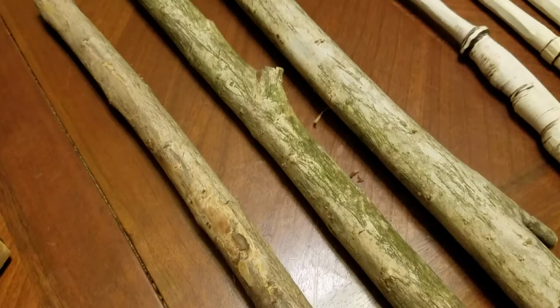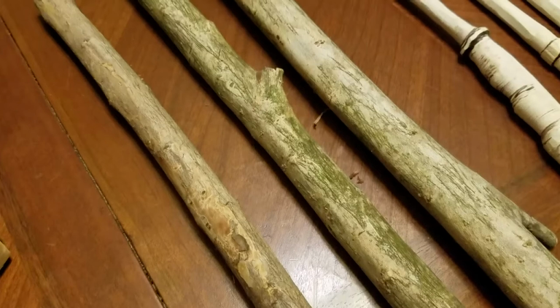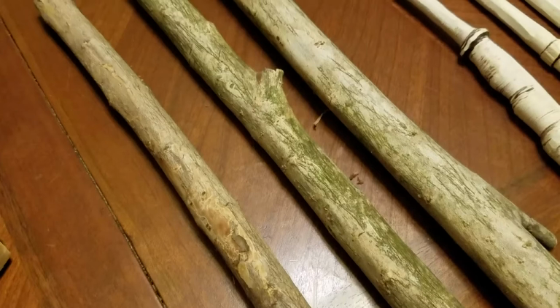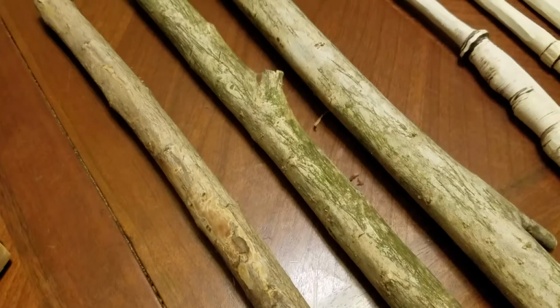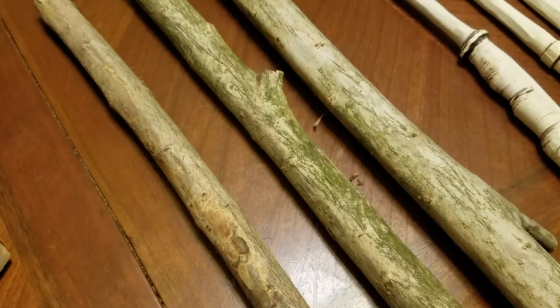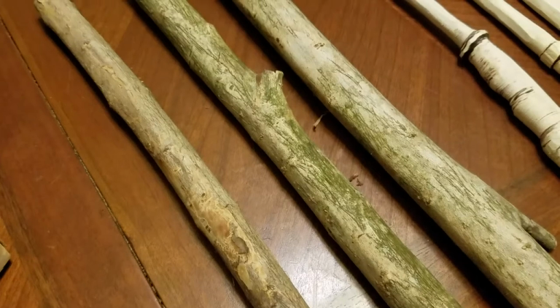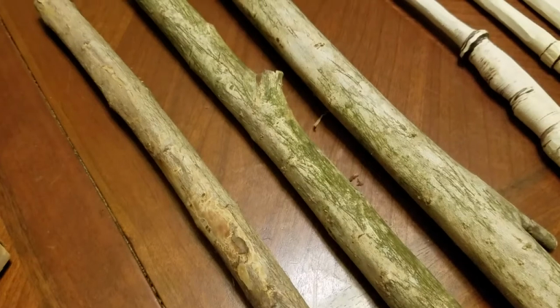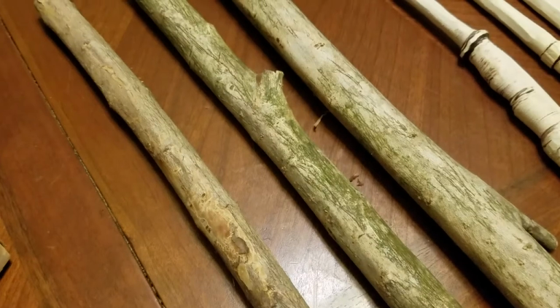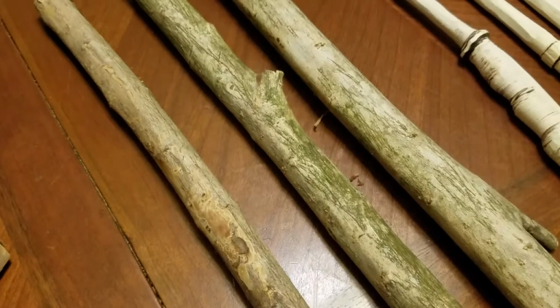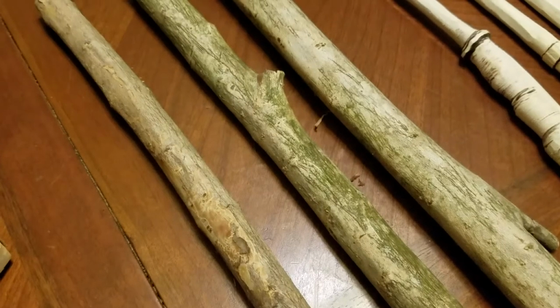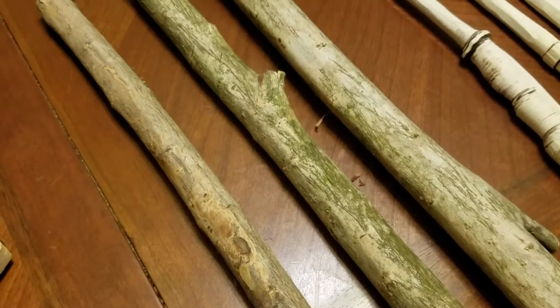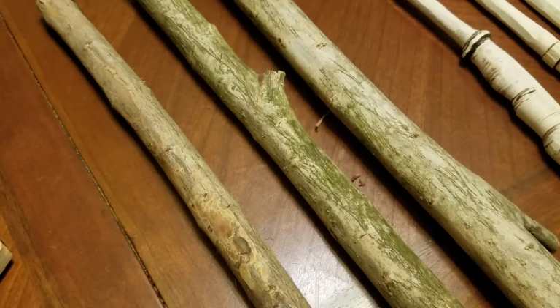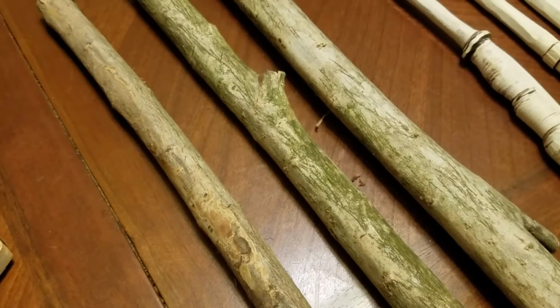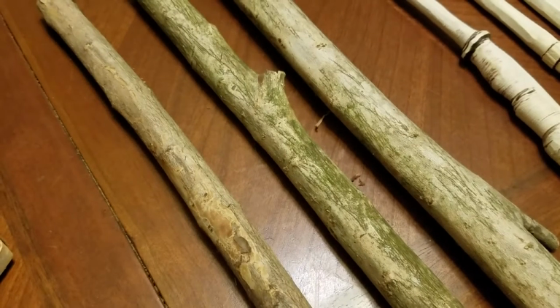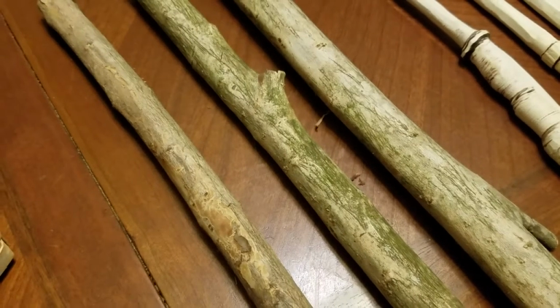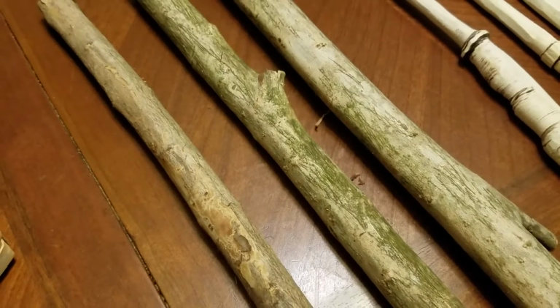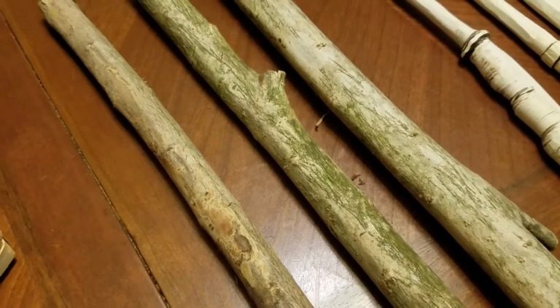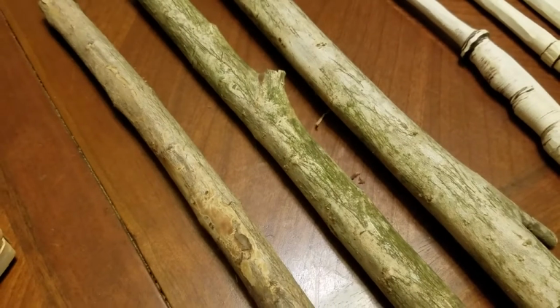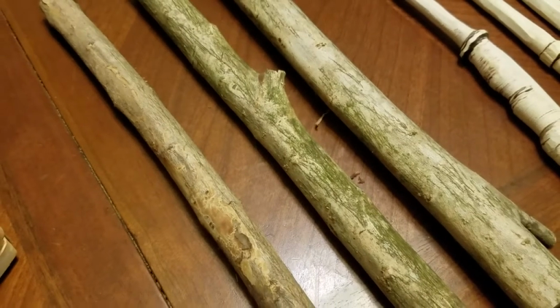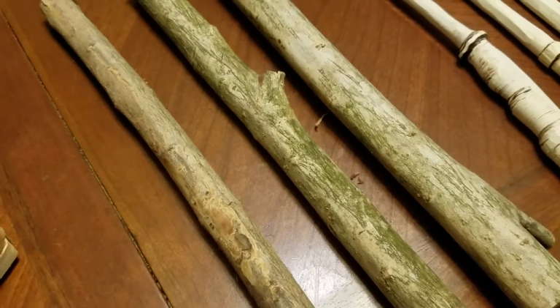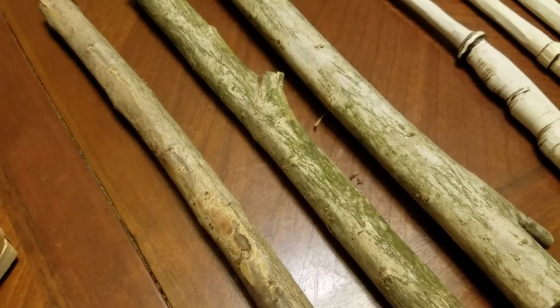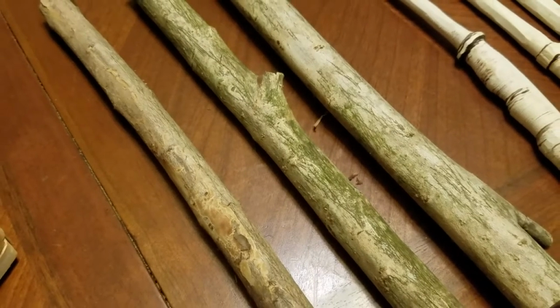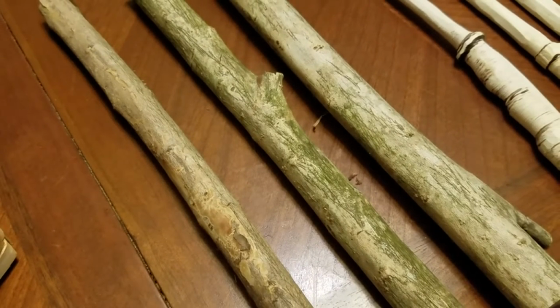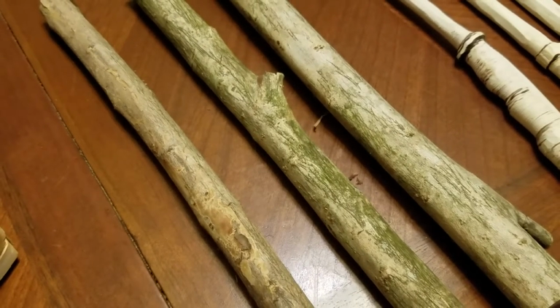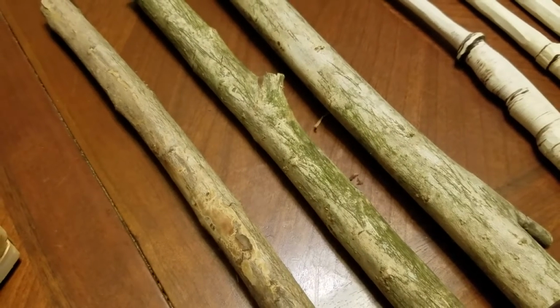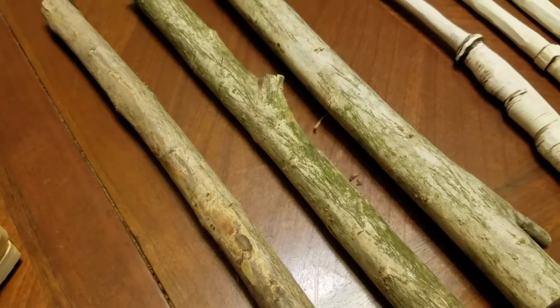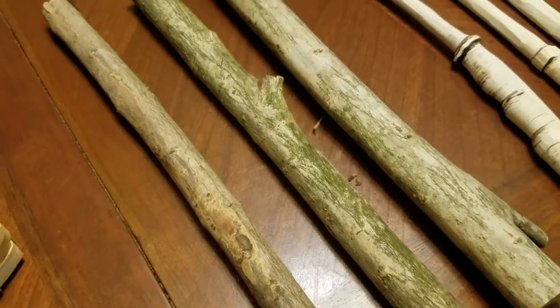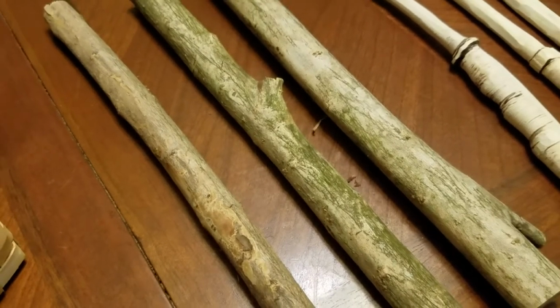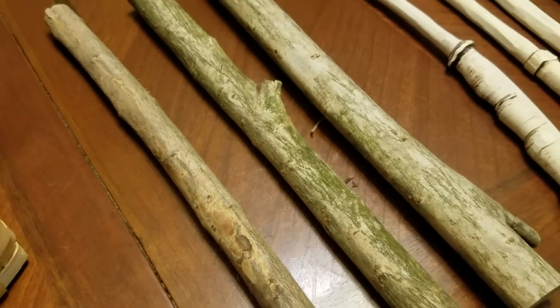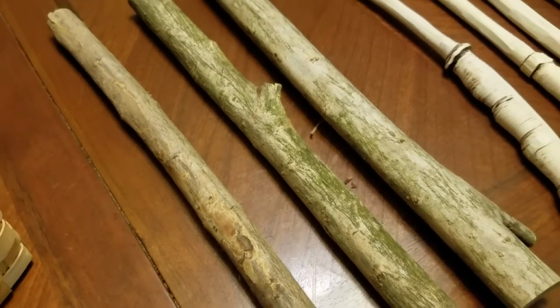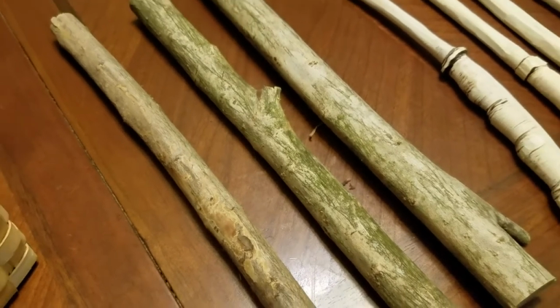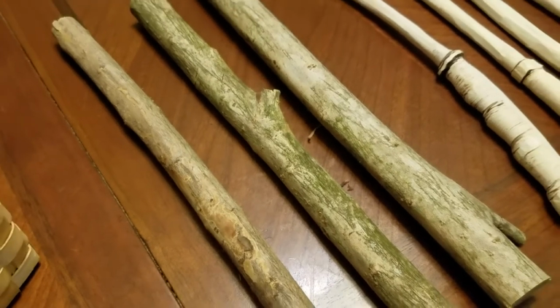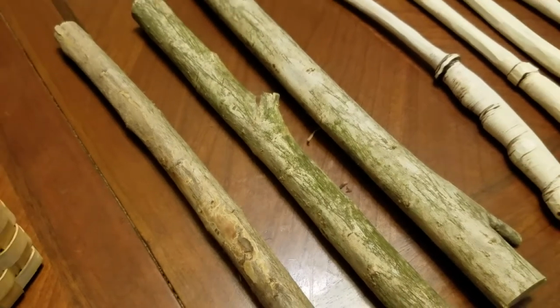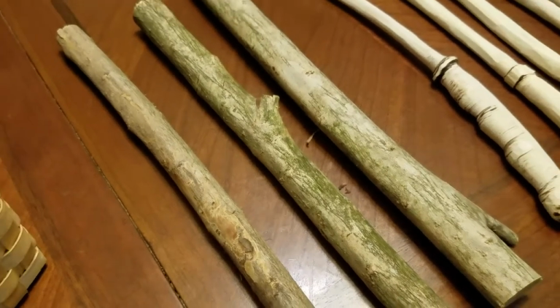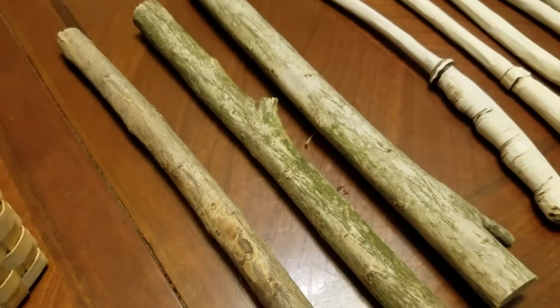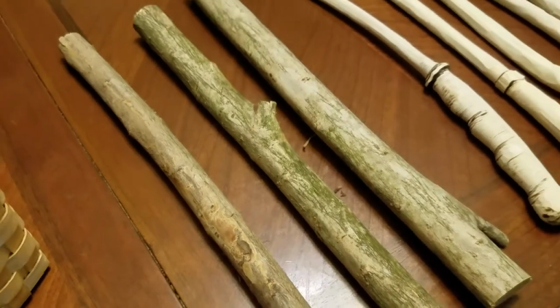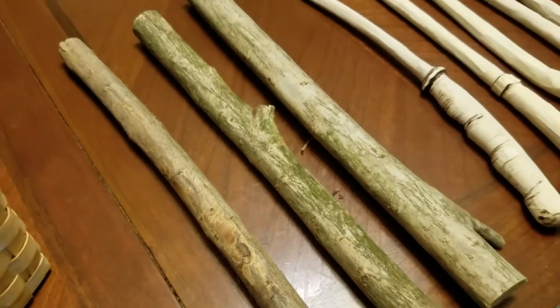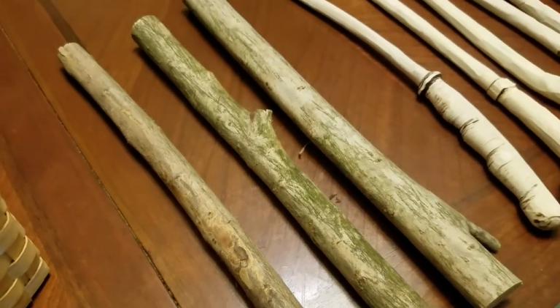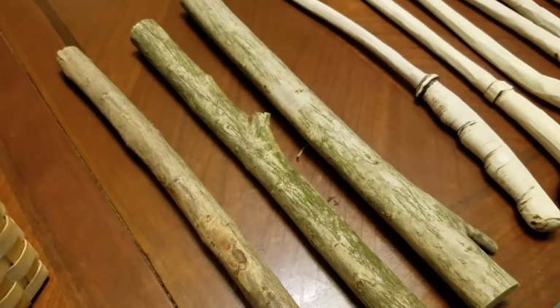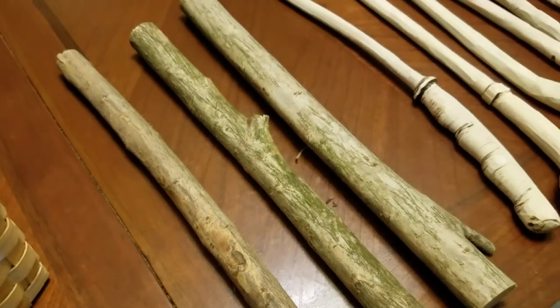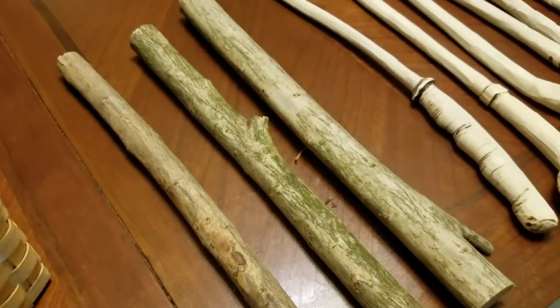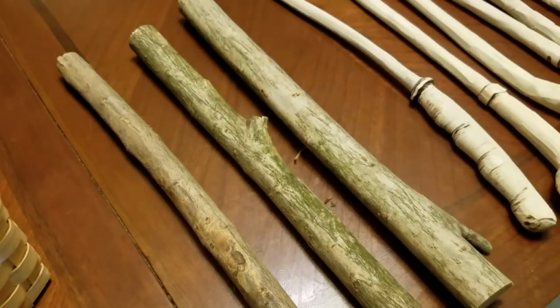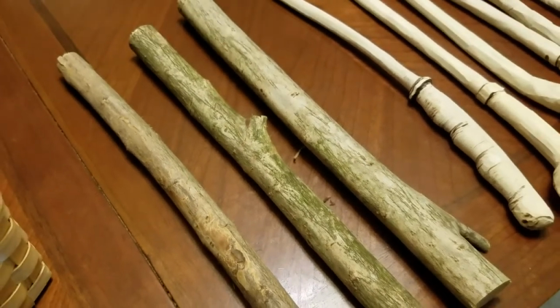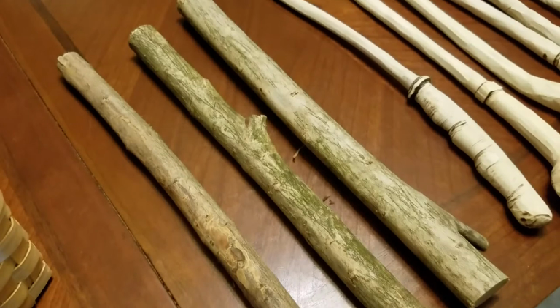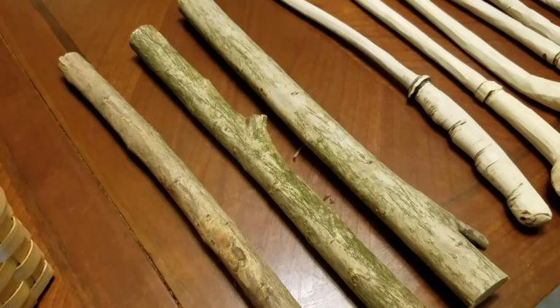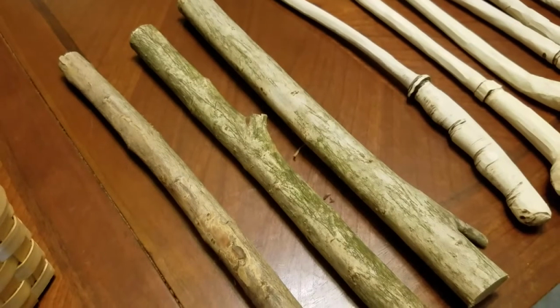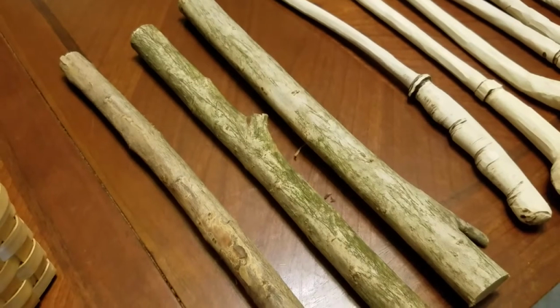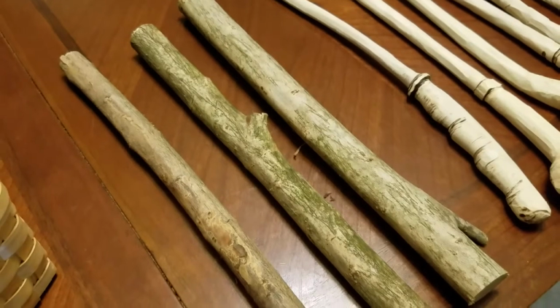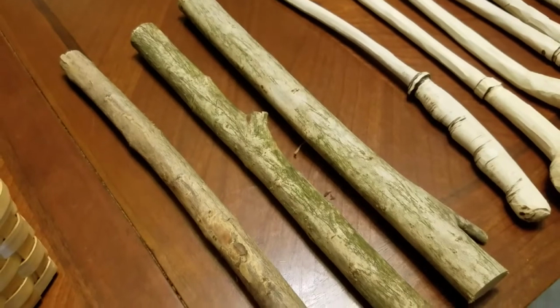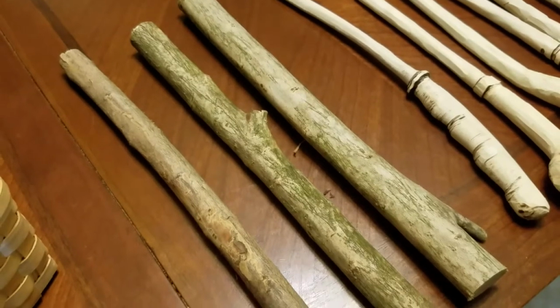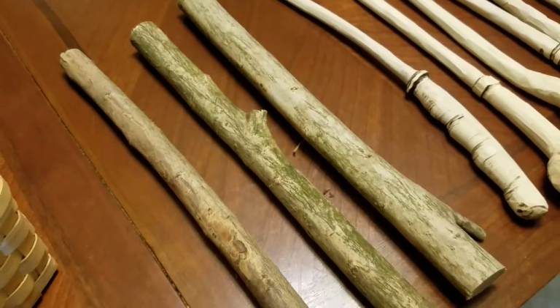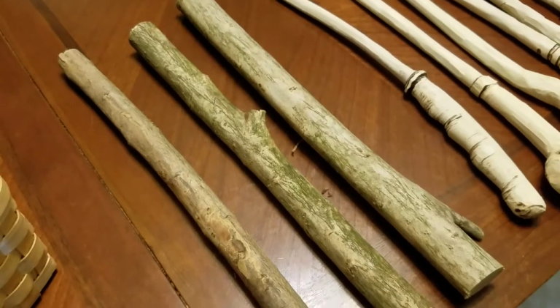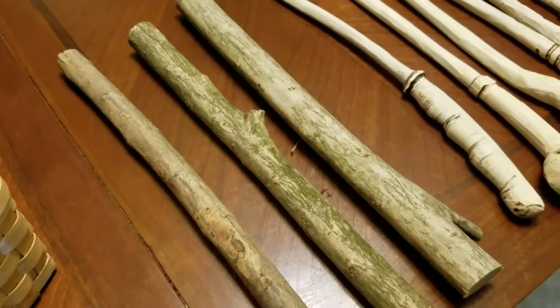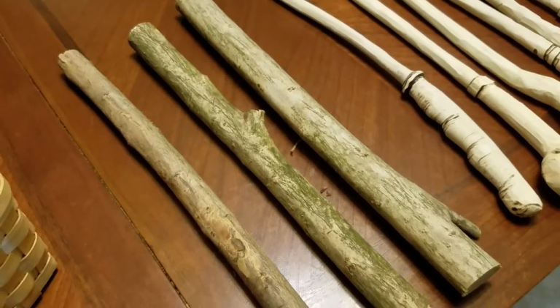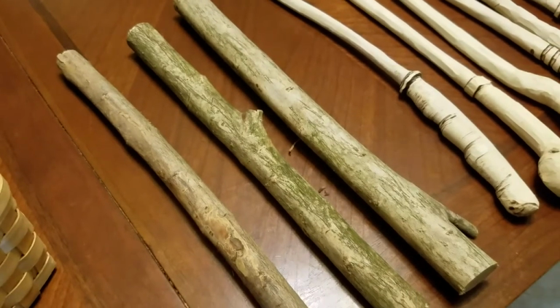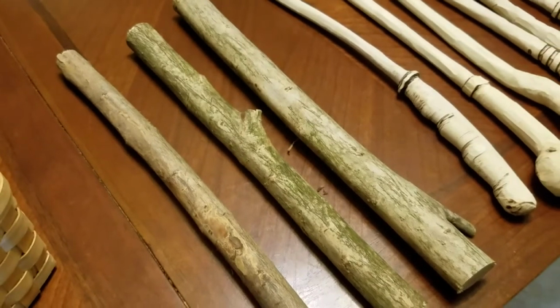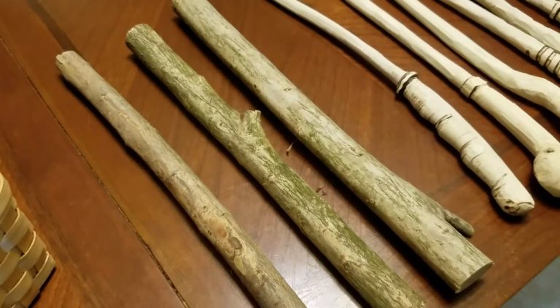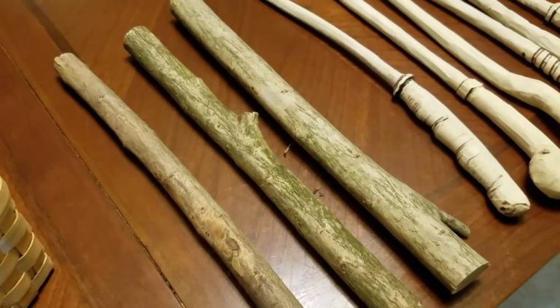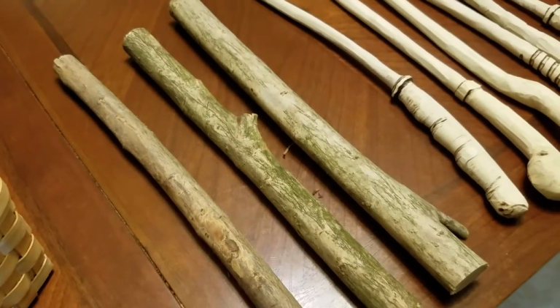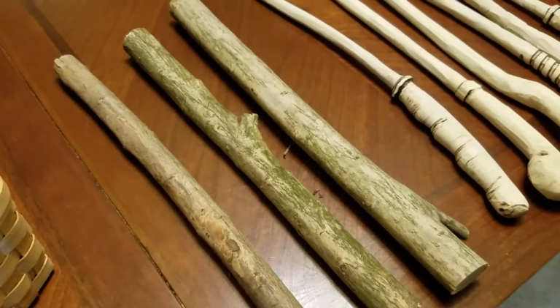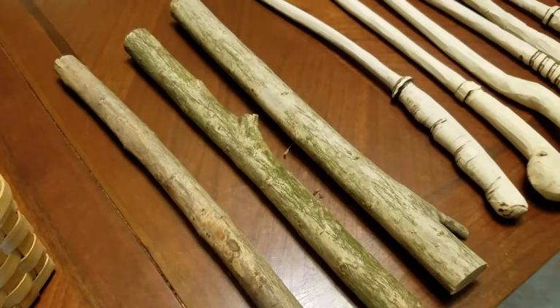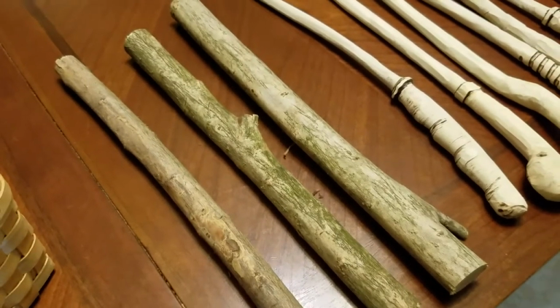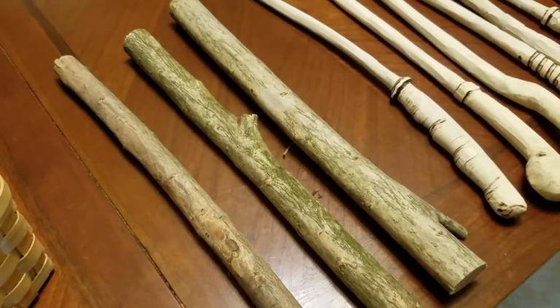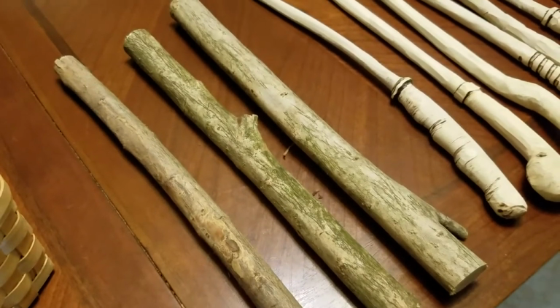Alright, hello everybody. I'm just going to do a quick little video of doing my crepe myrtle wands.